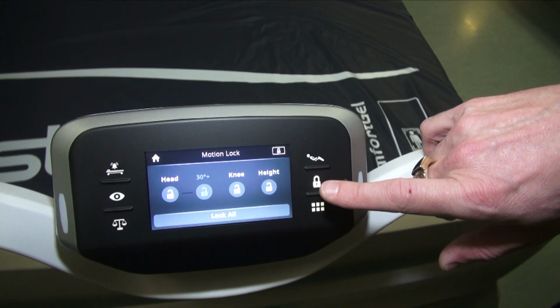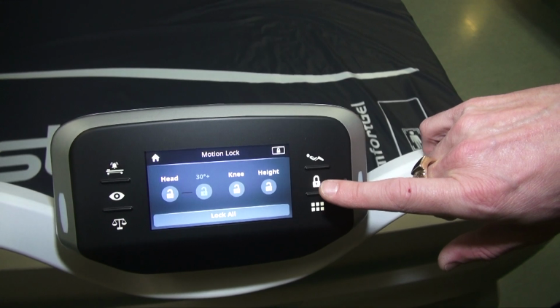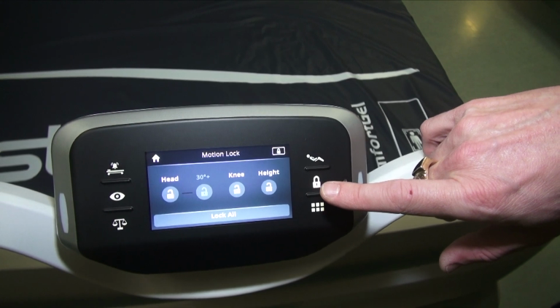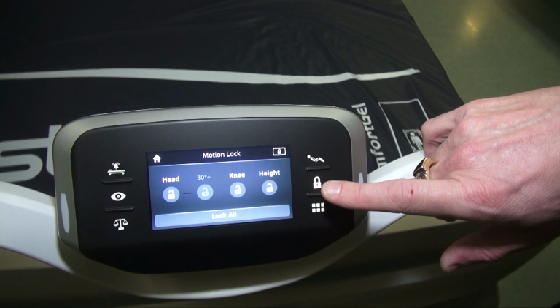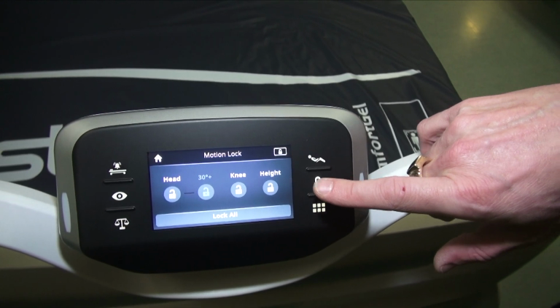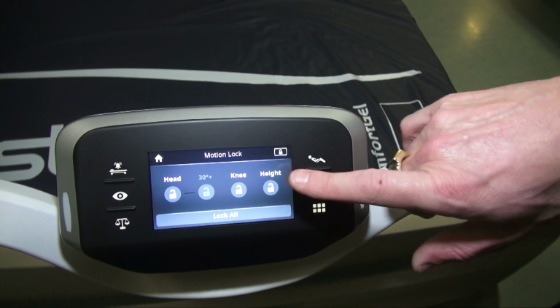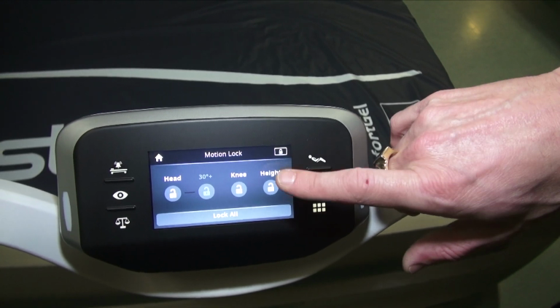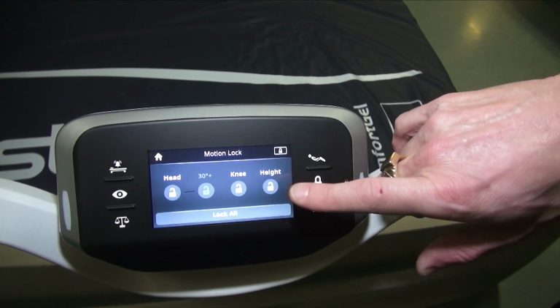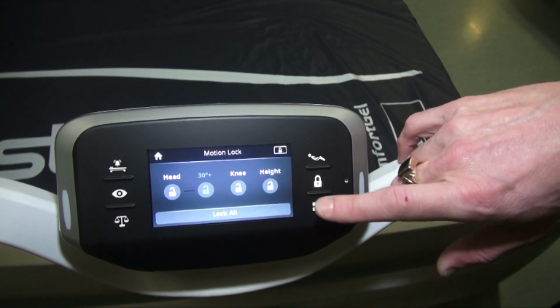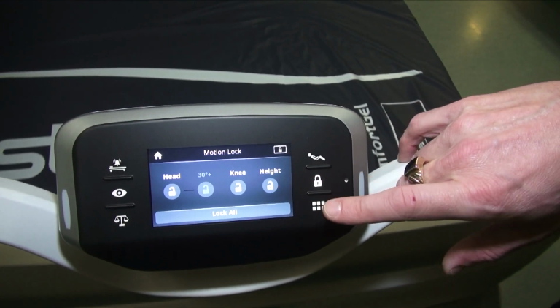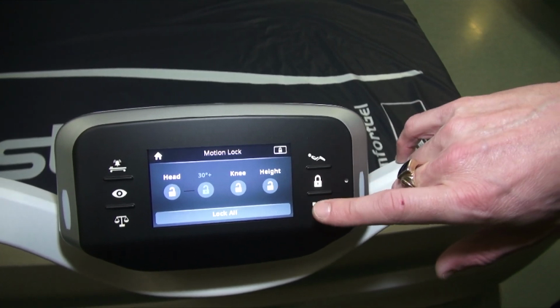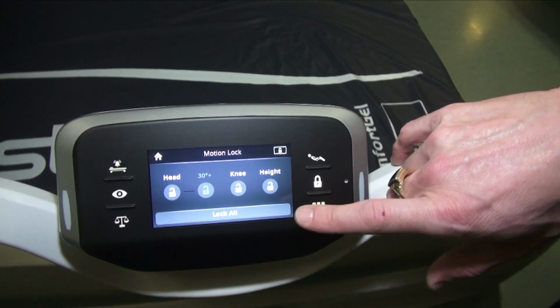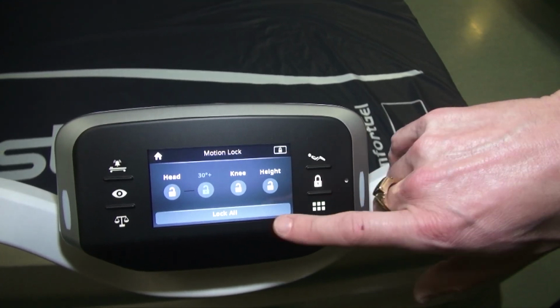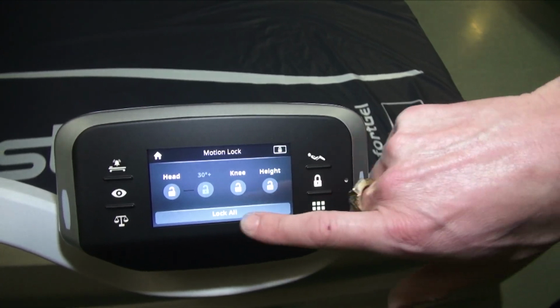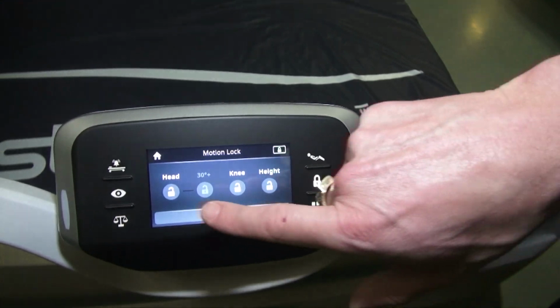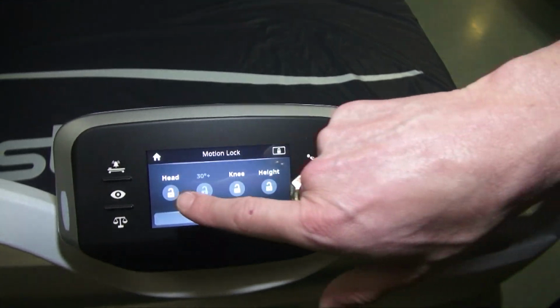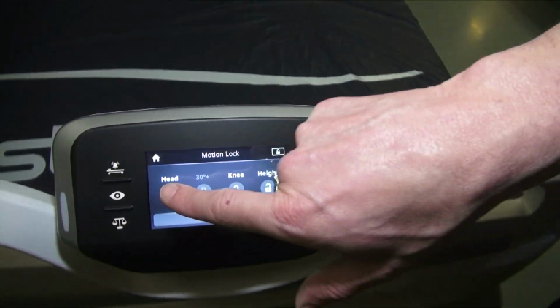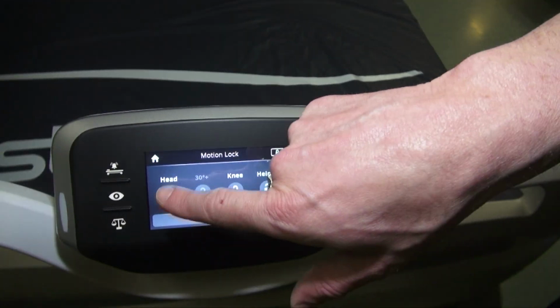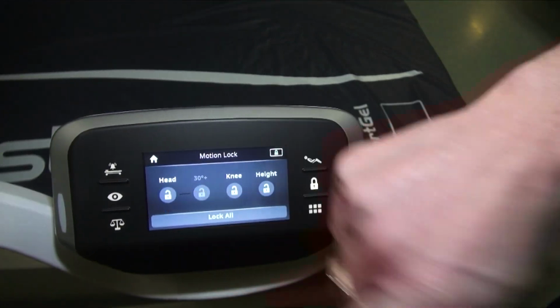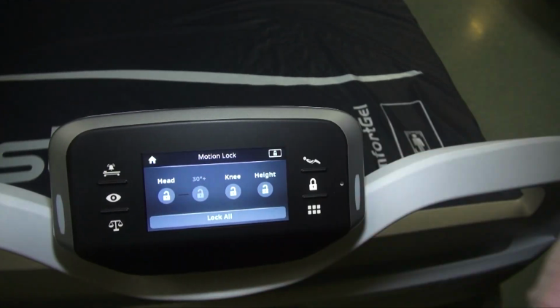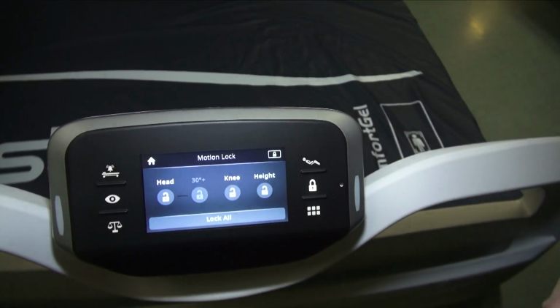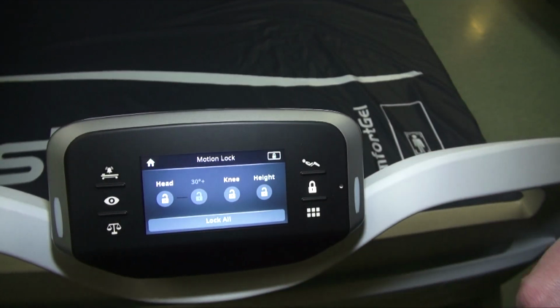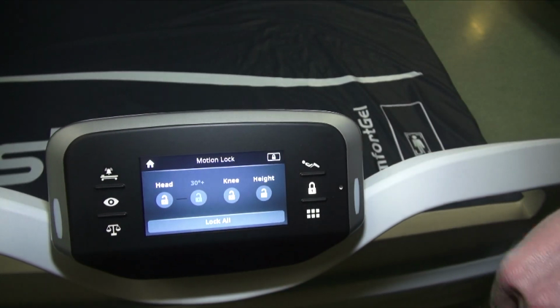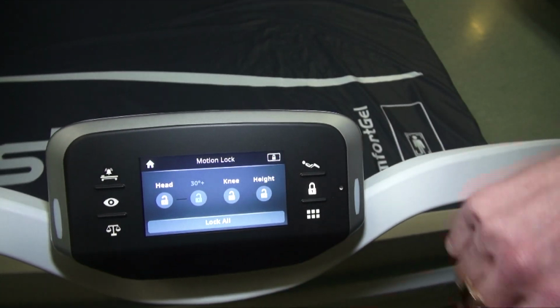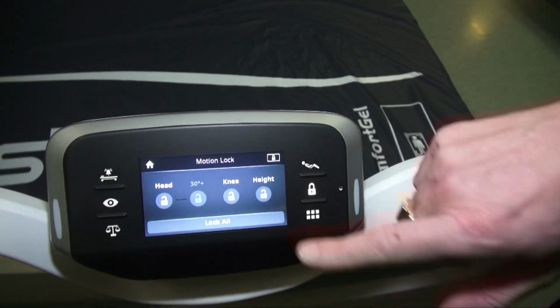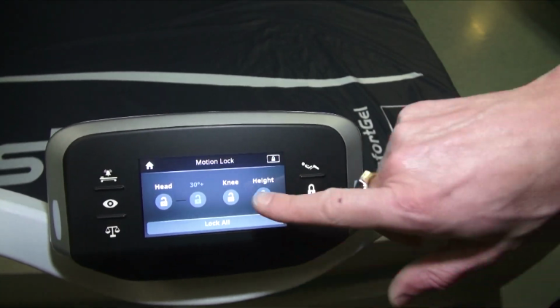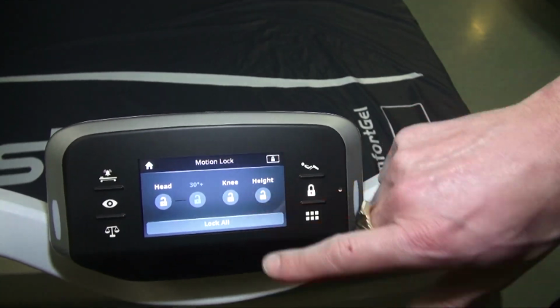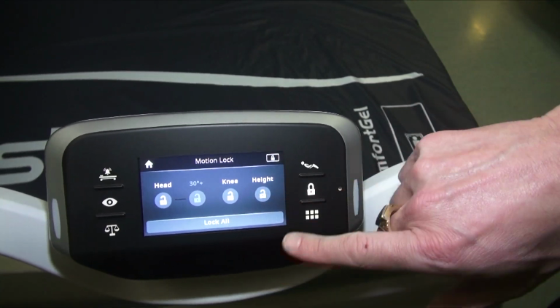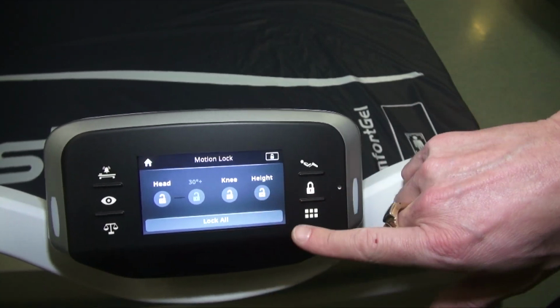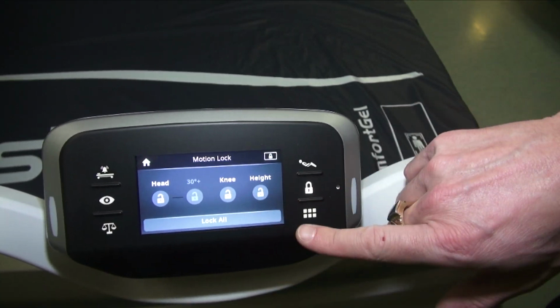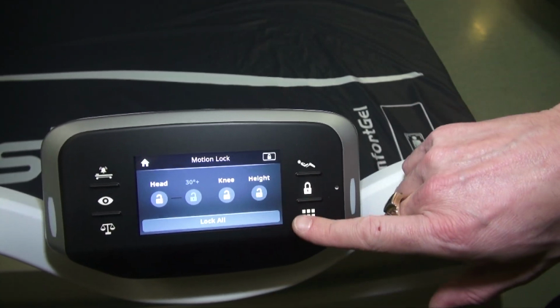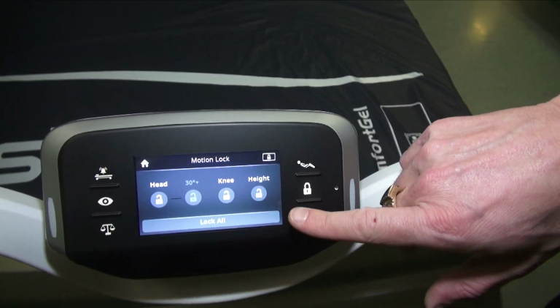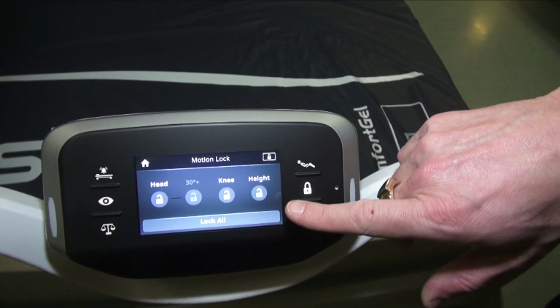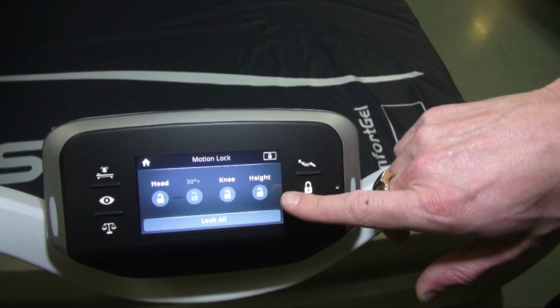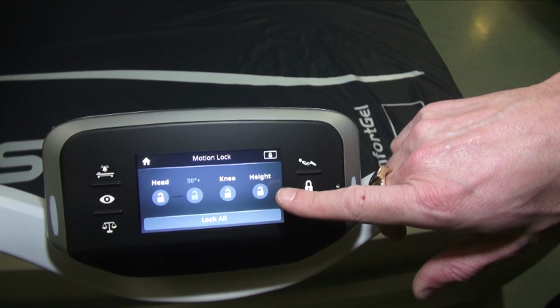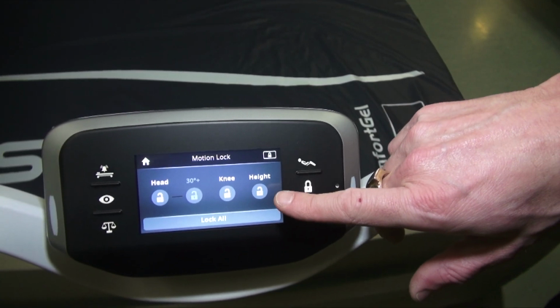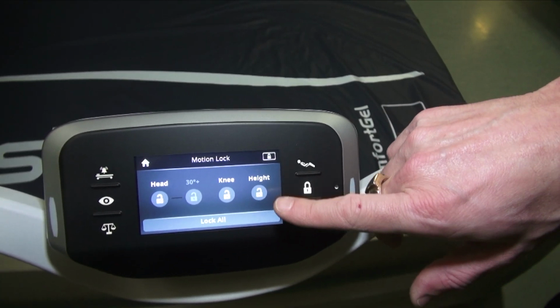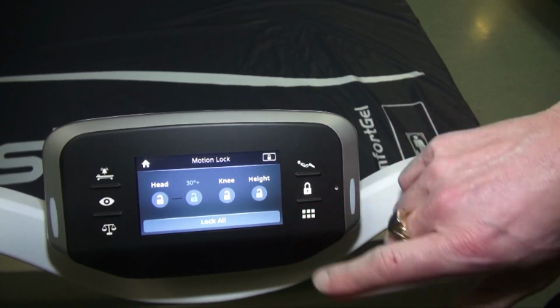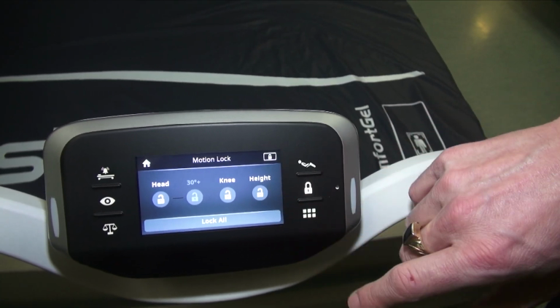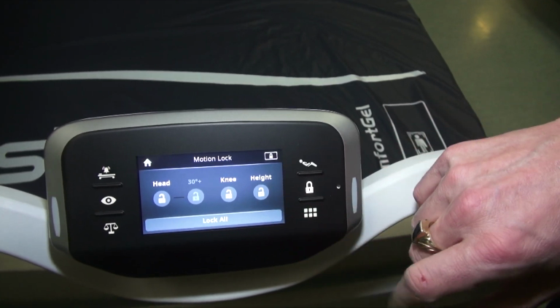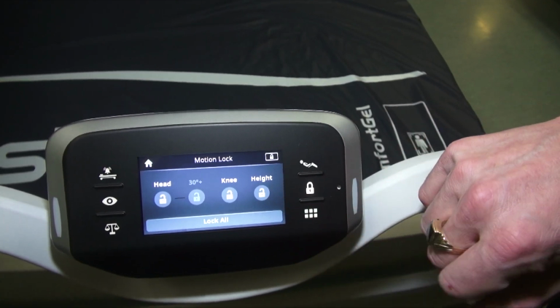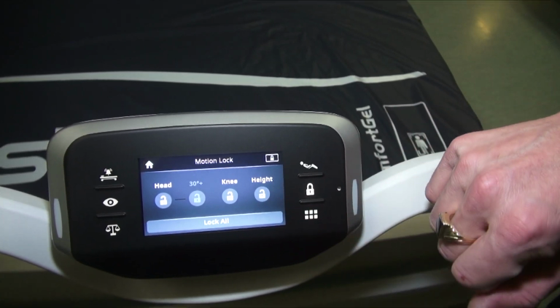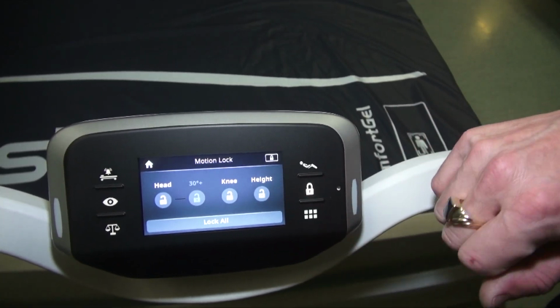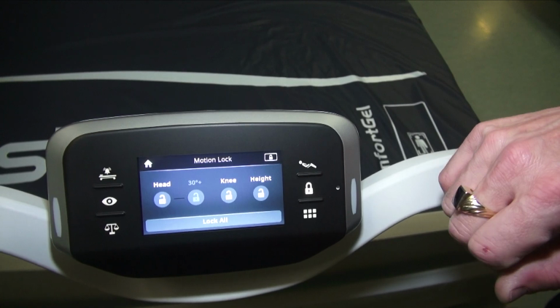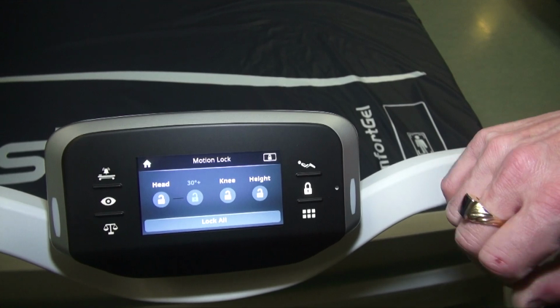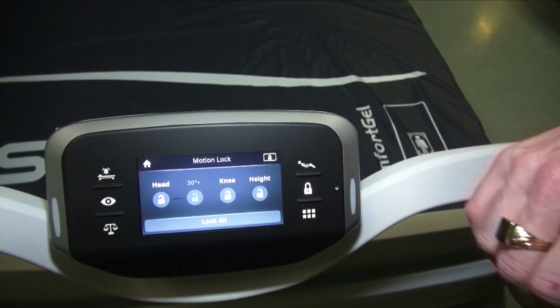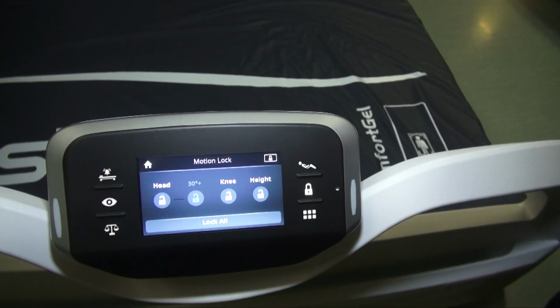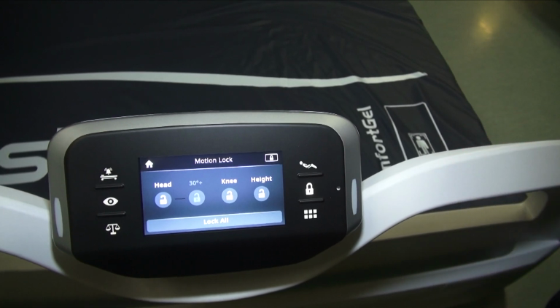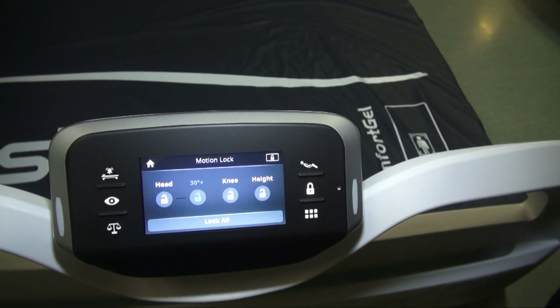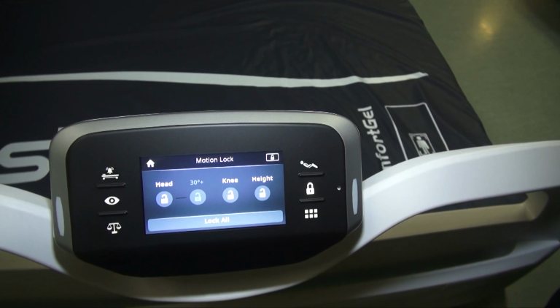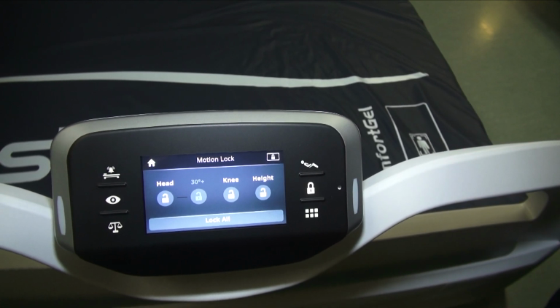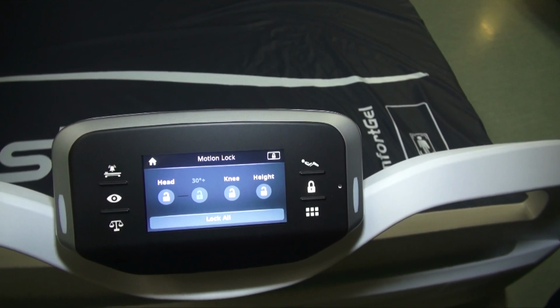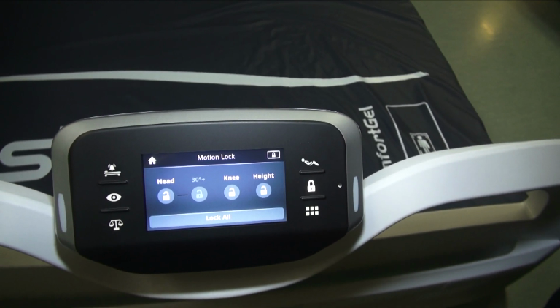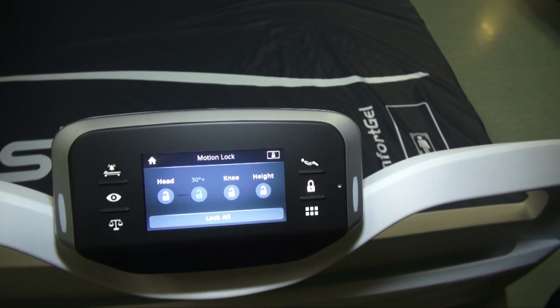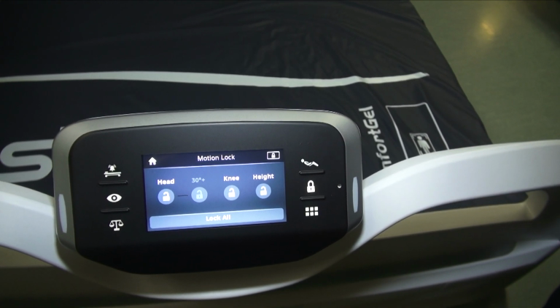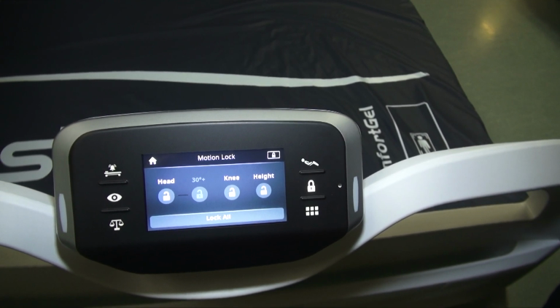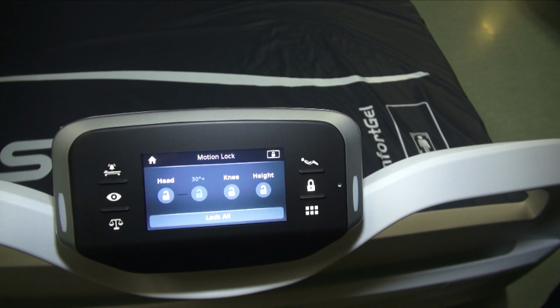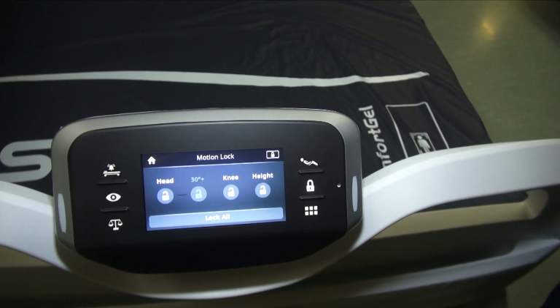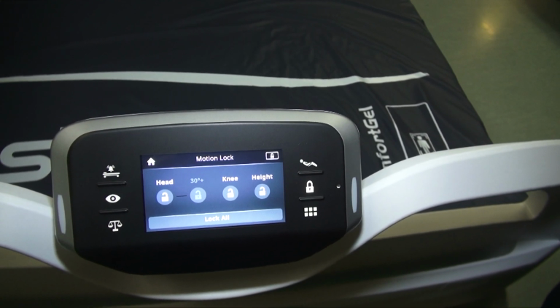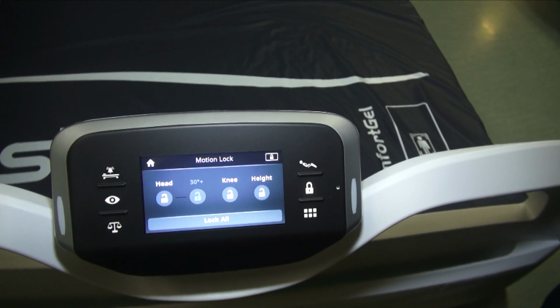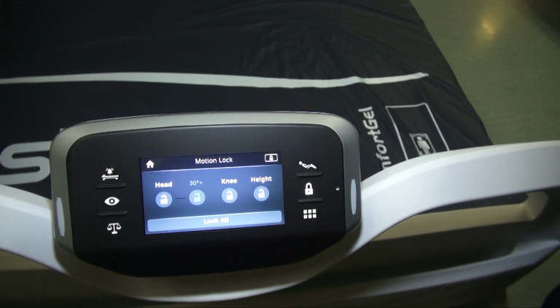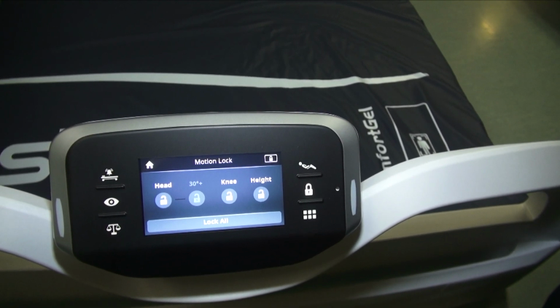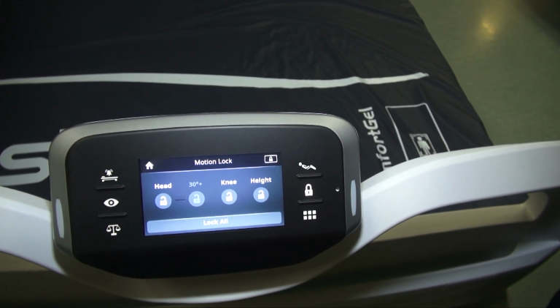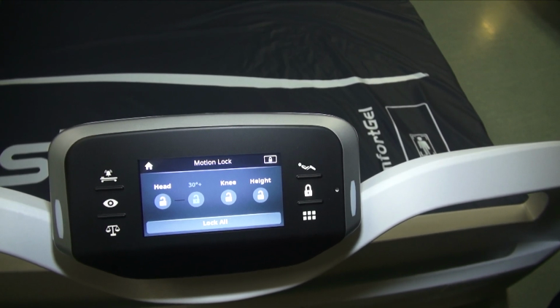Here's your motion lockout. You can lock the head, lock the knee, lock the height, and you can also lock out 30 degrees or above.